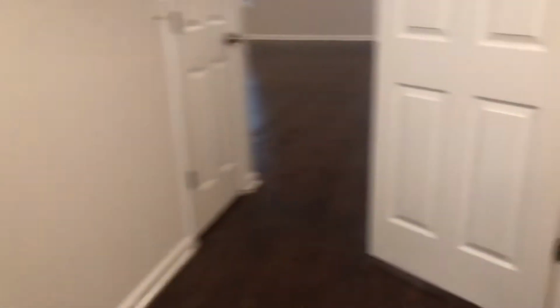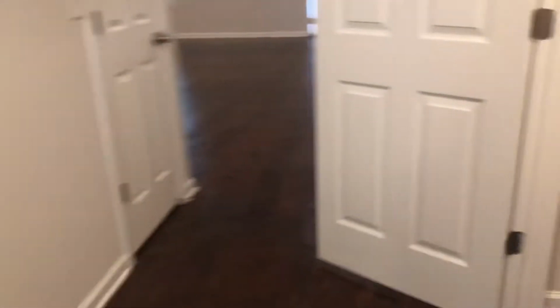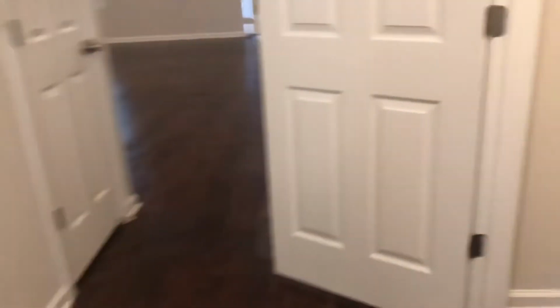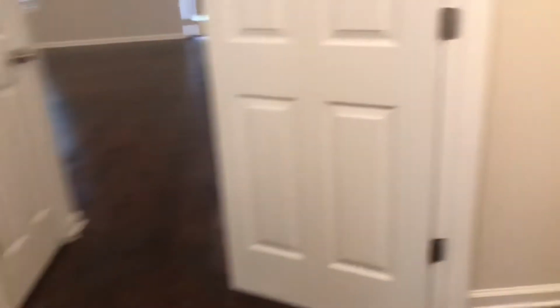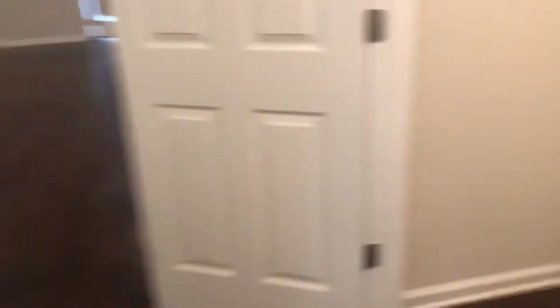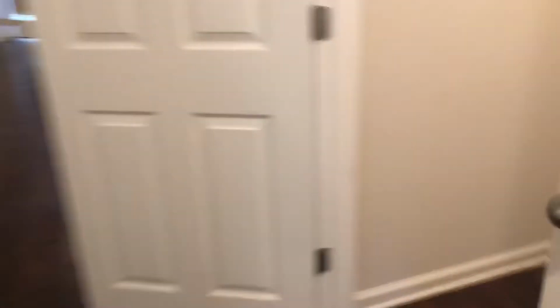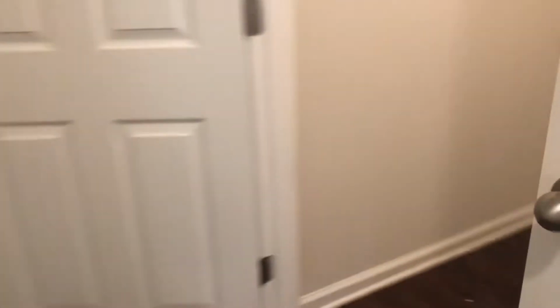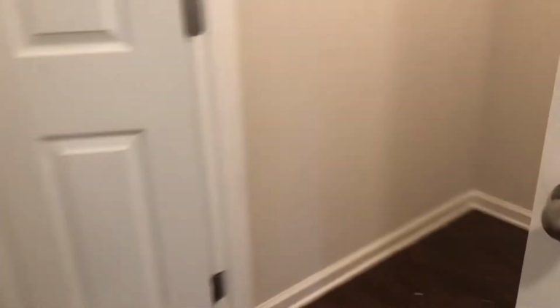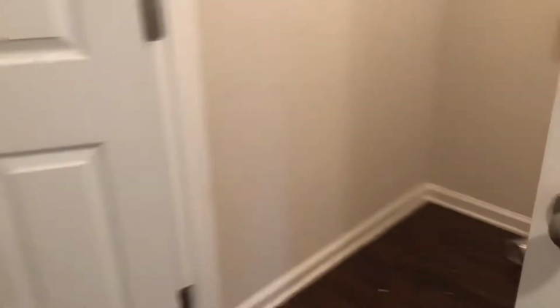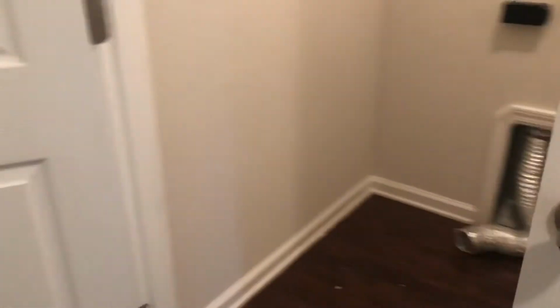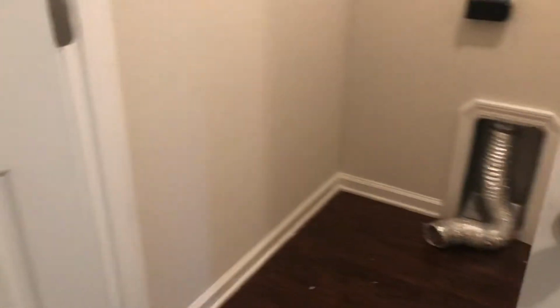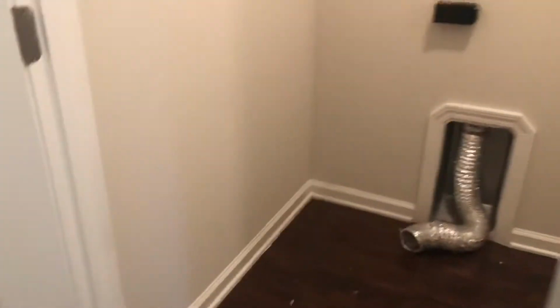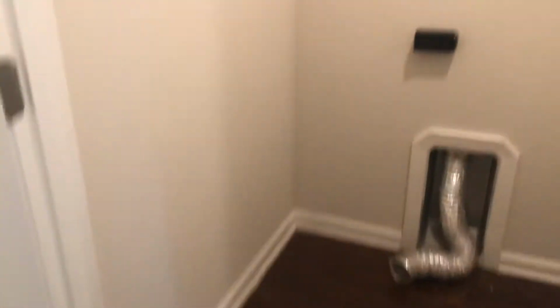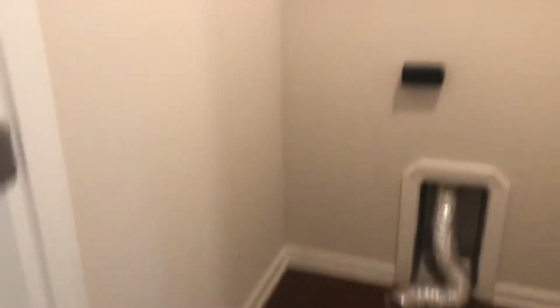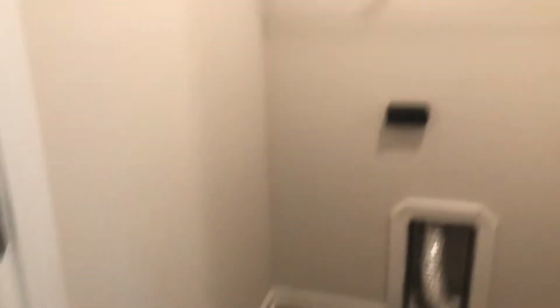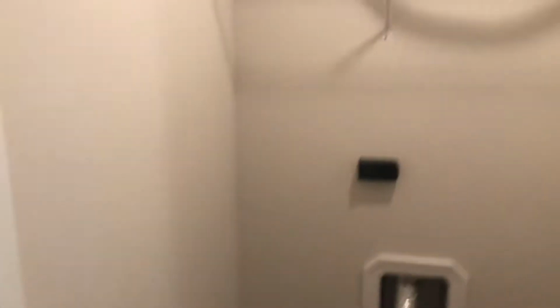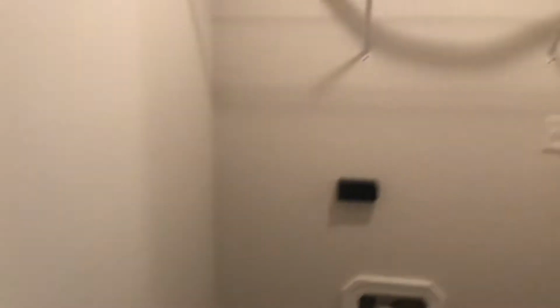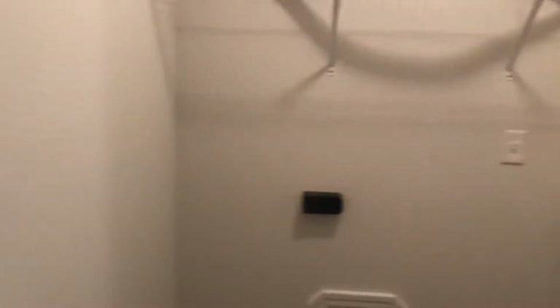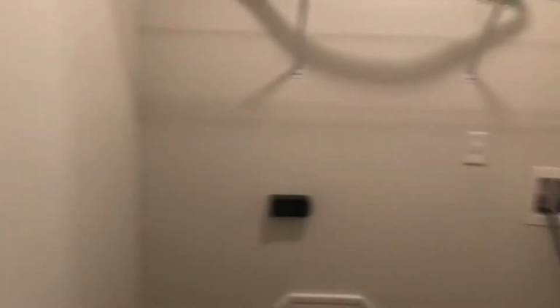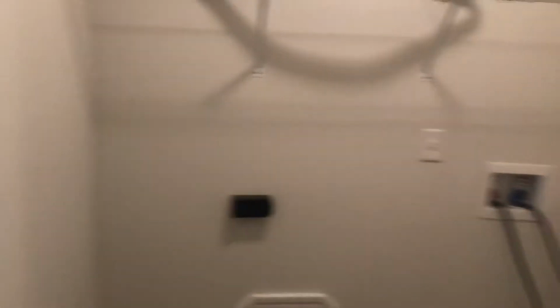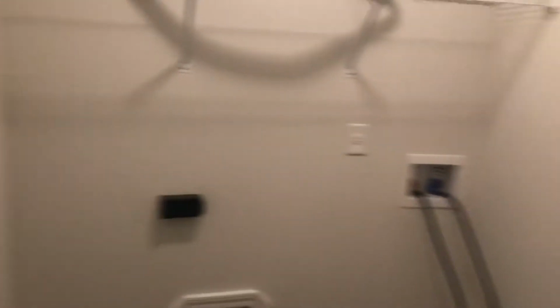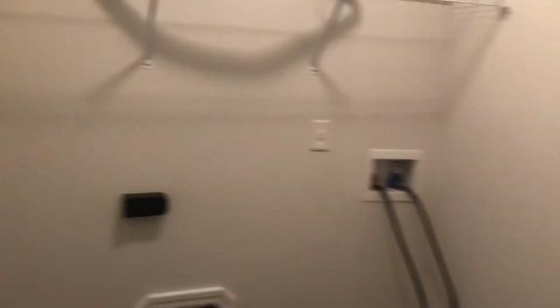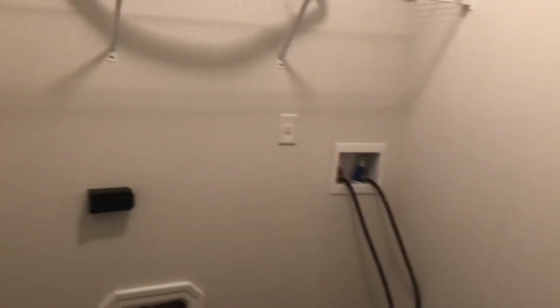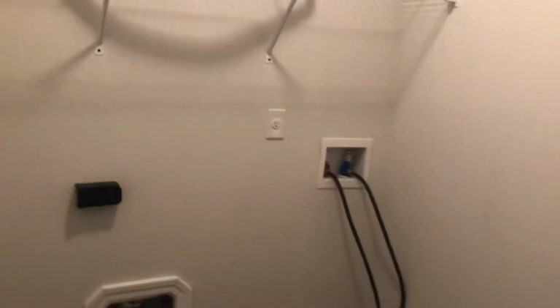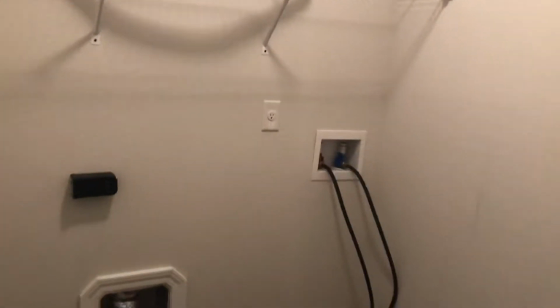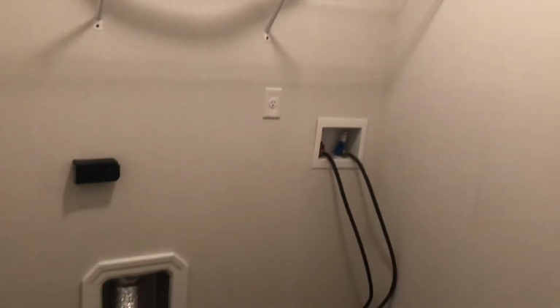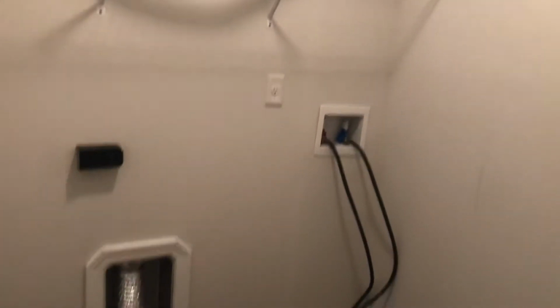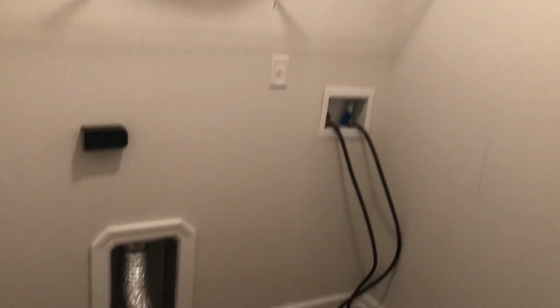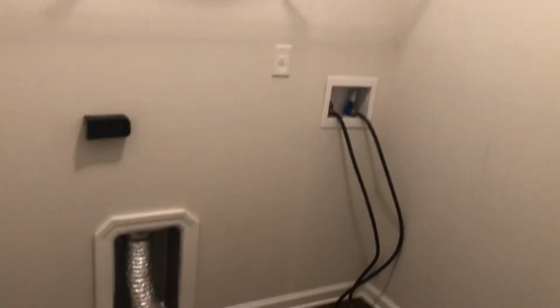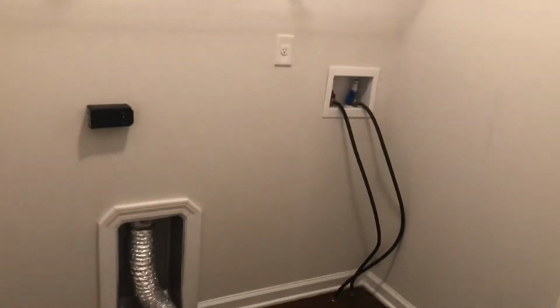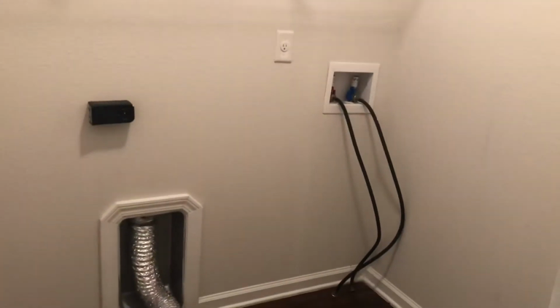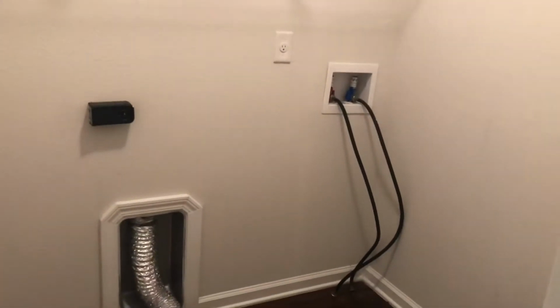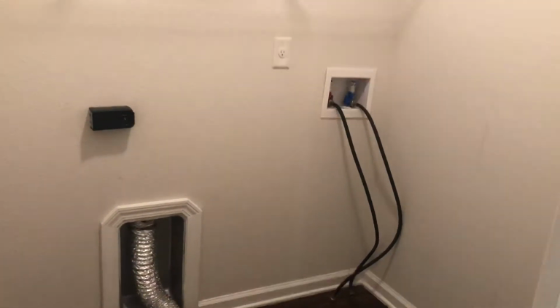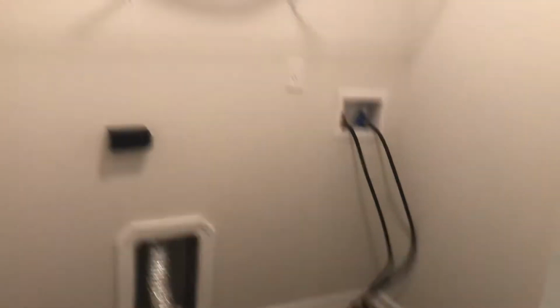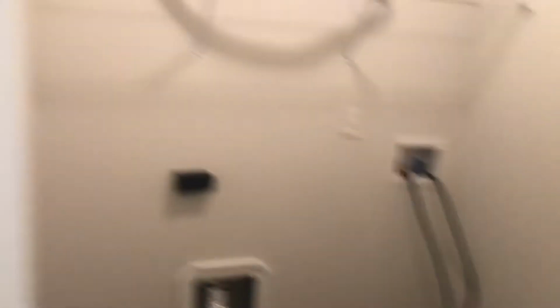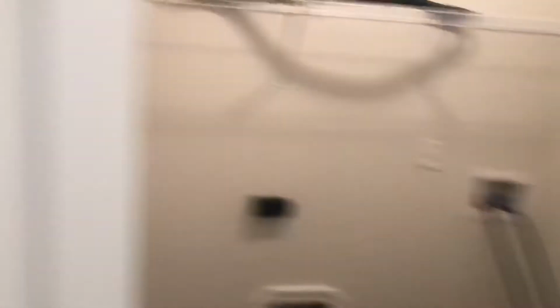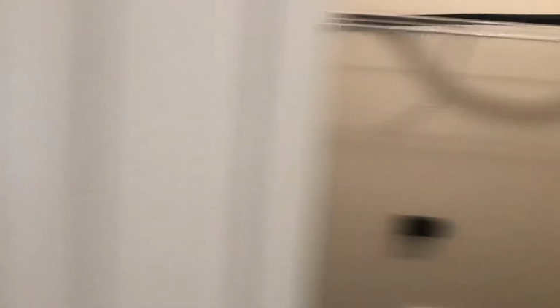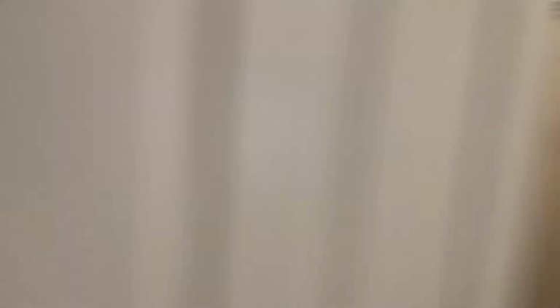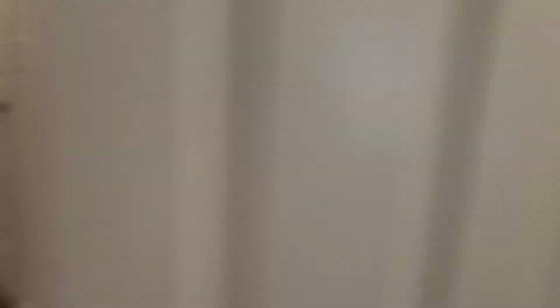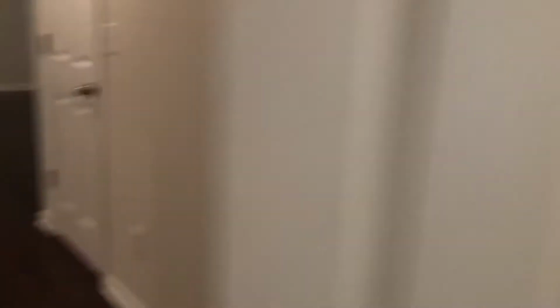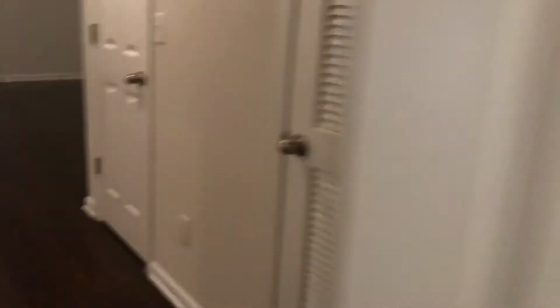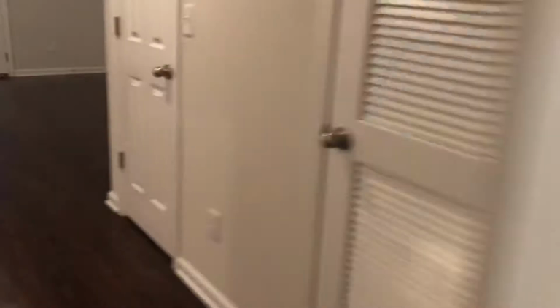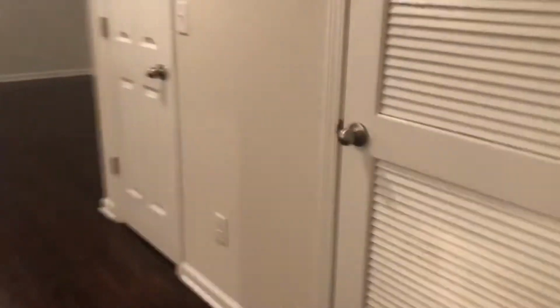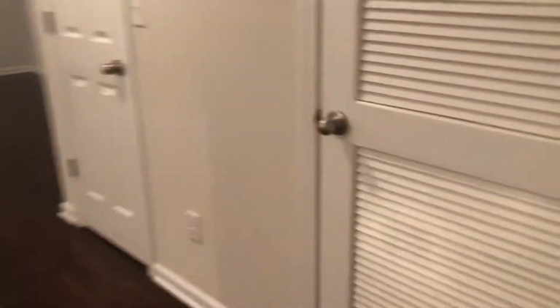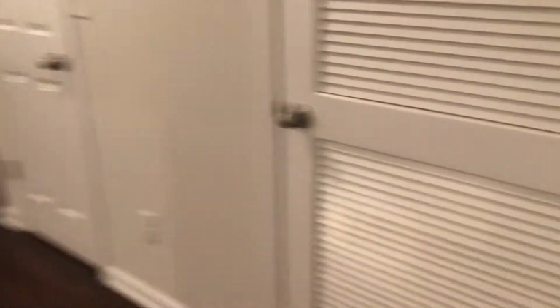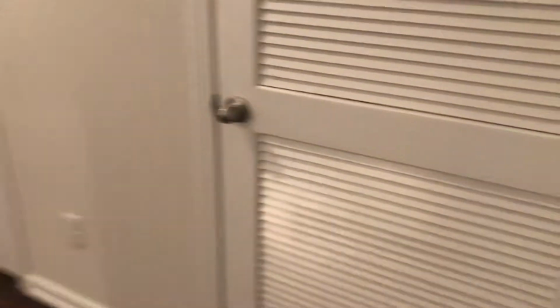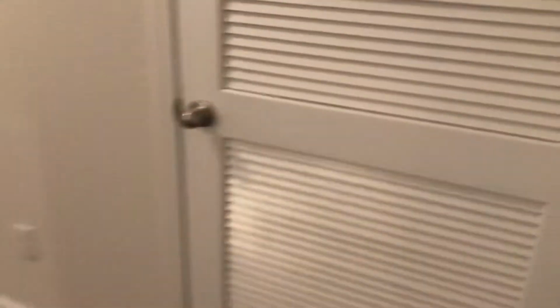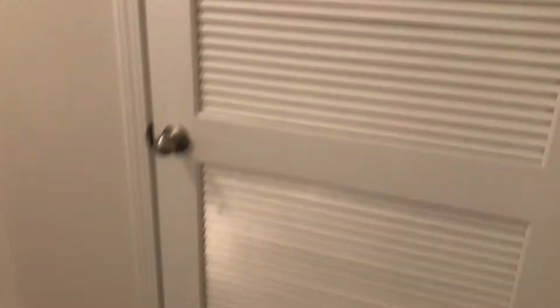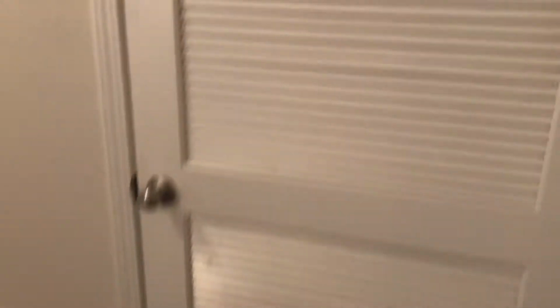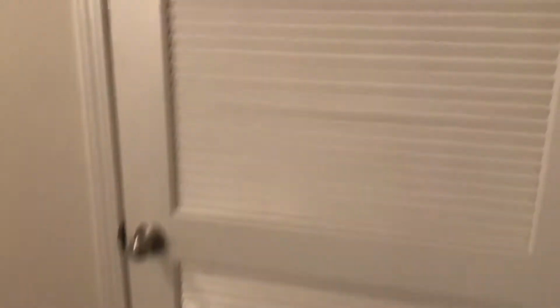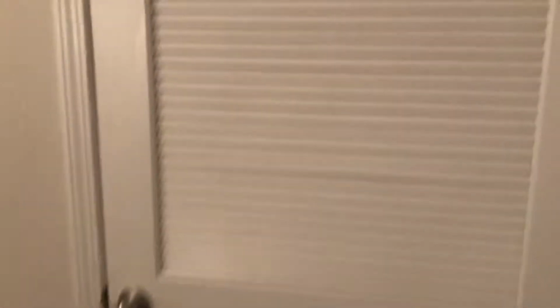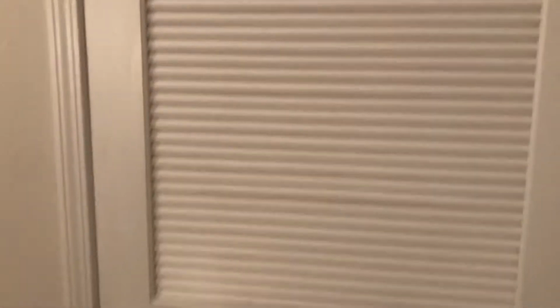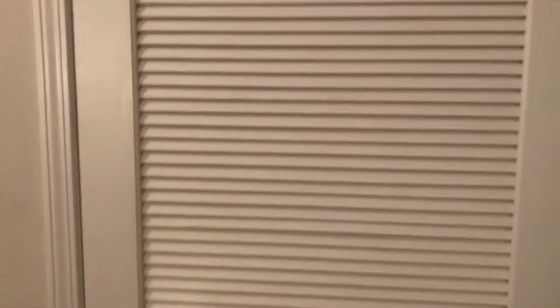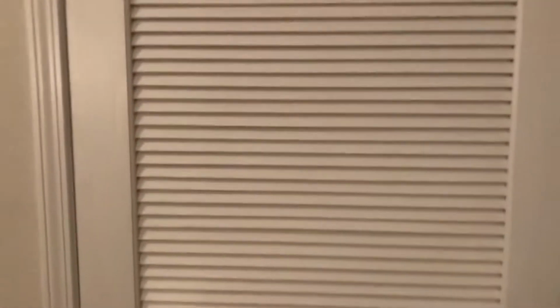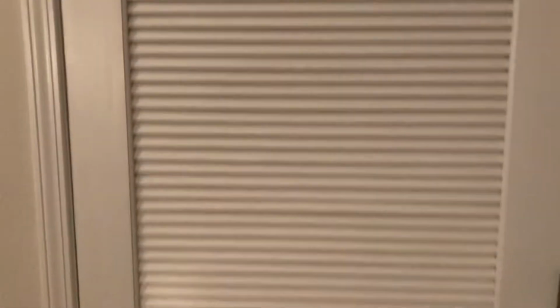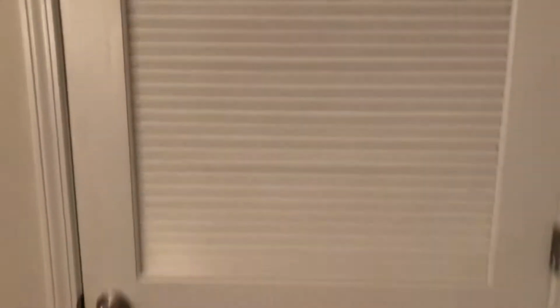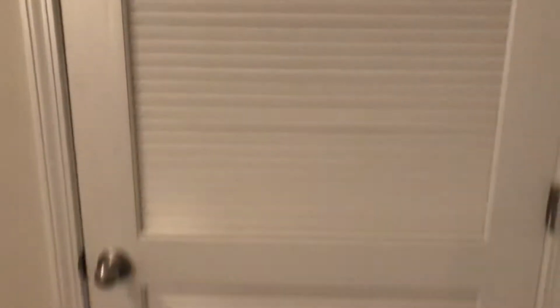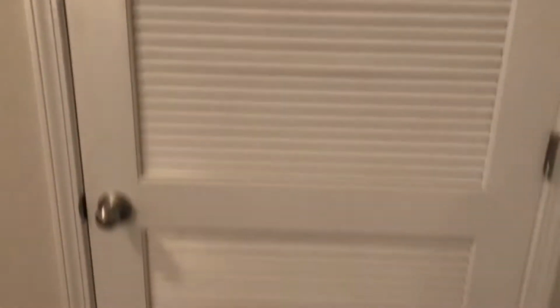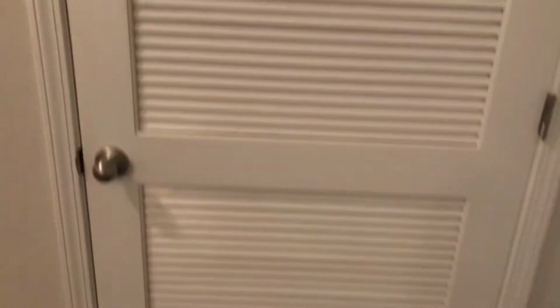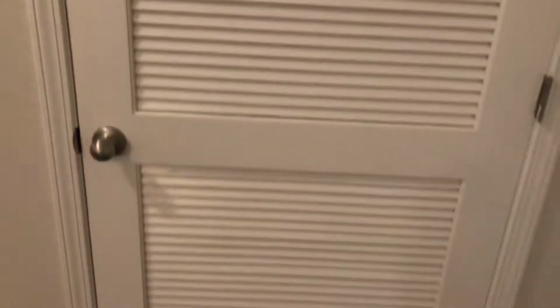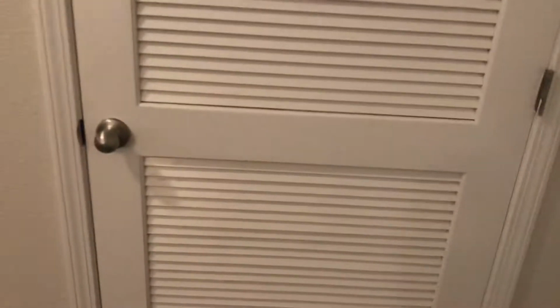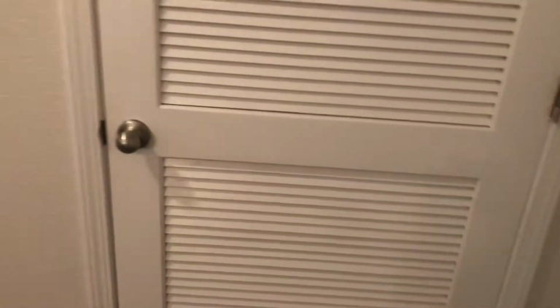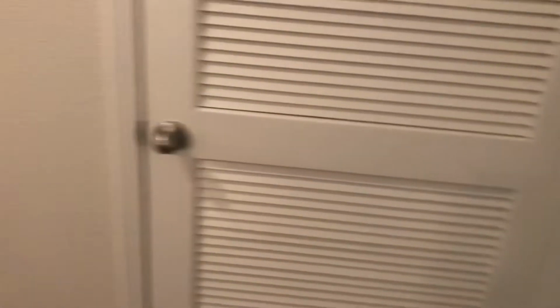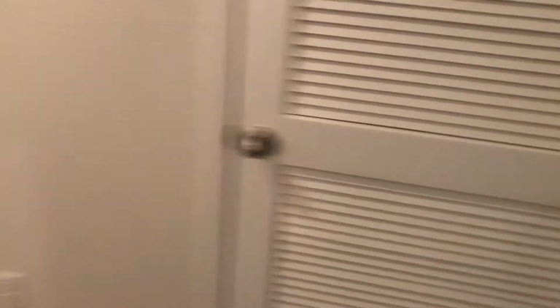Next thing we come to is your laundry closet with your washer and dryer connections. Your HVAC closet is right next to that.